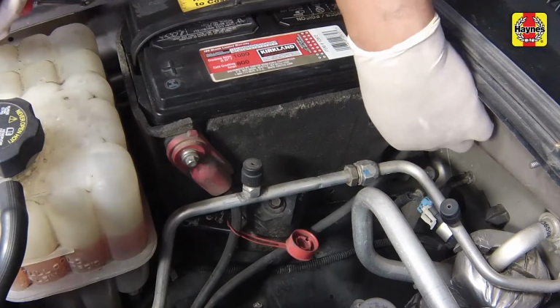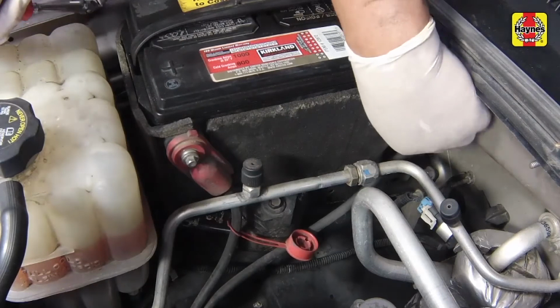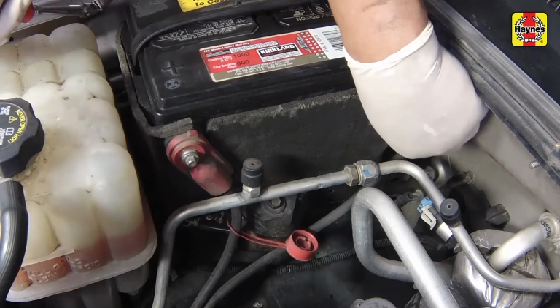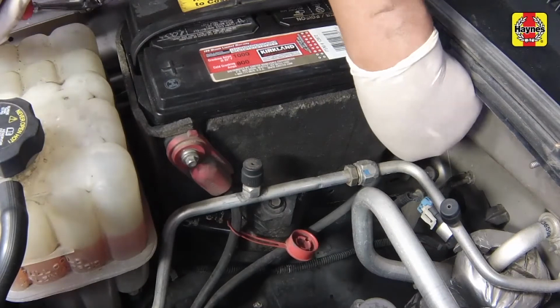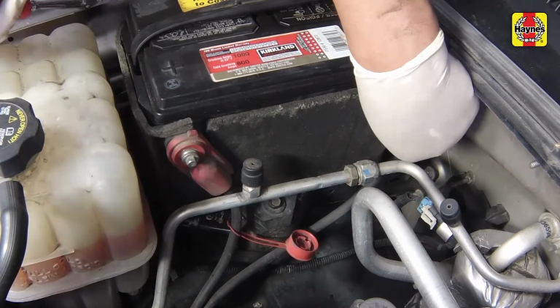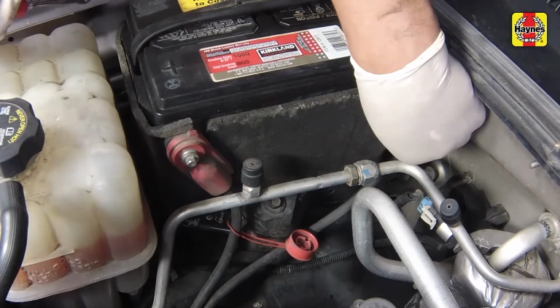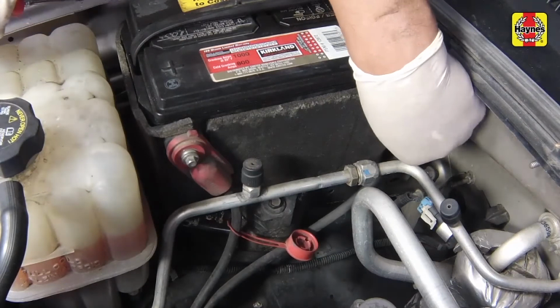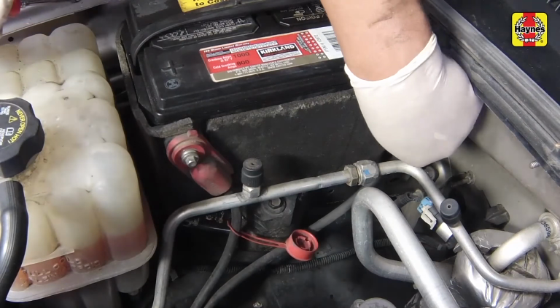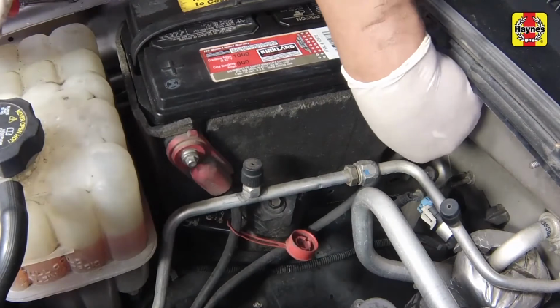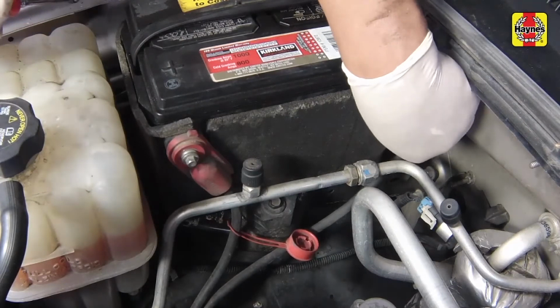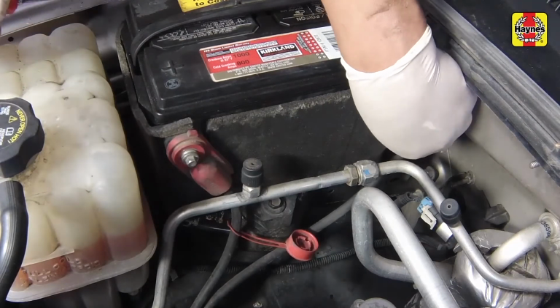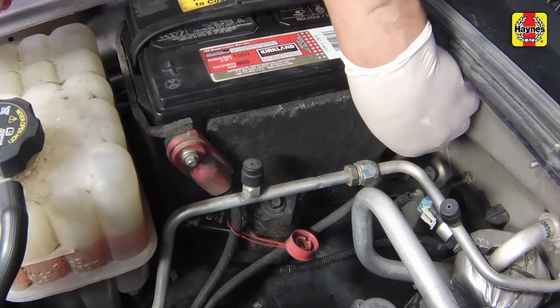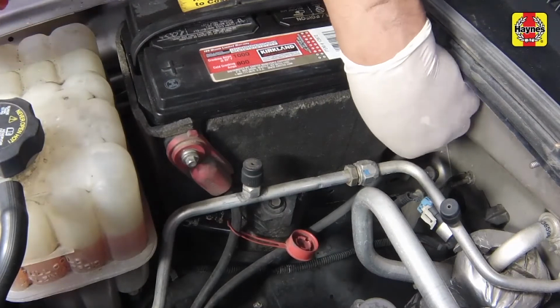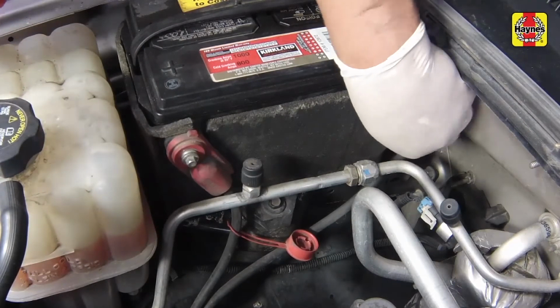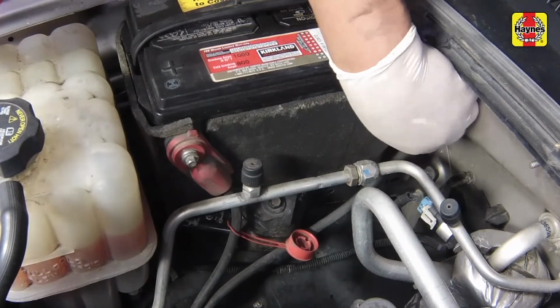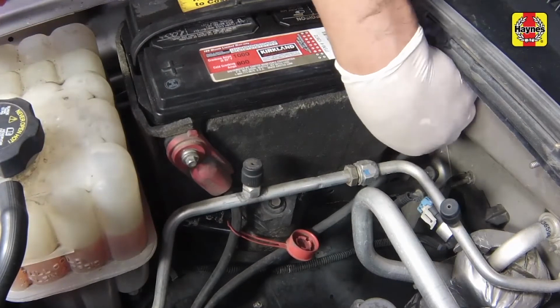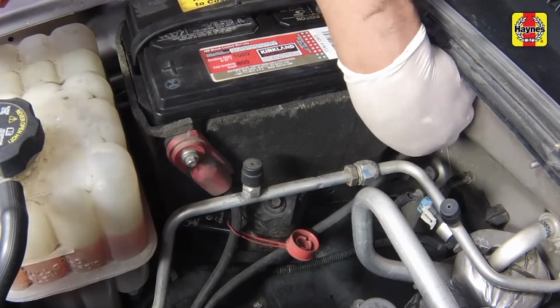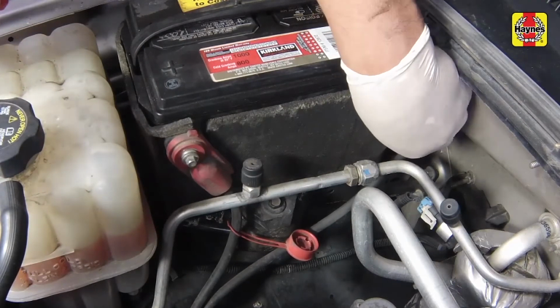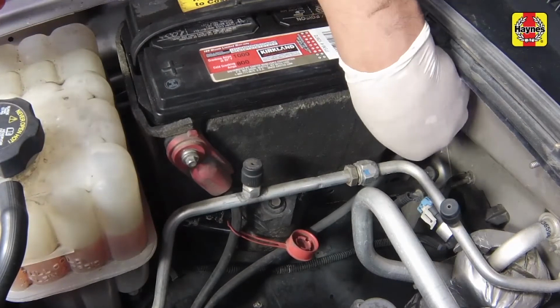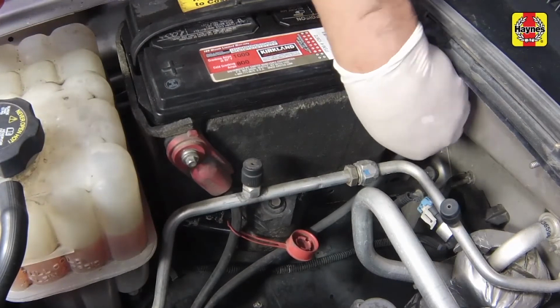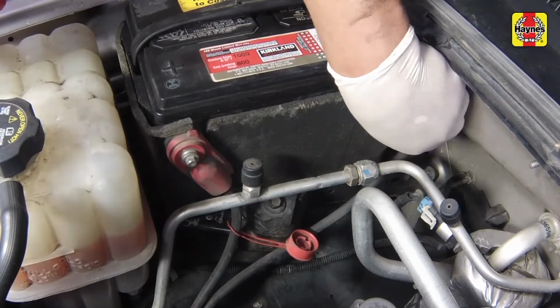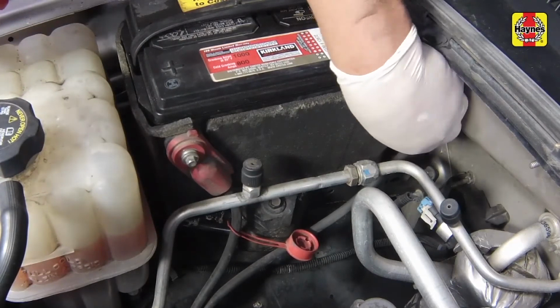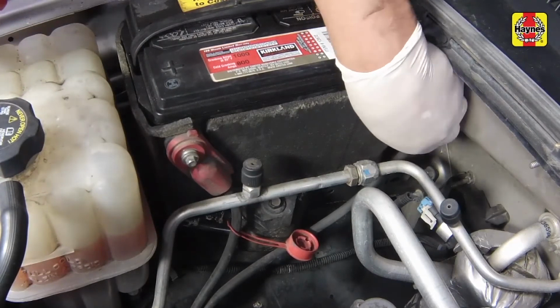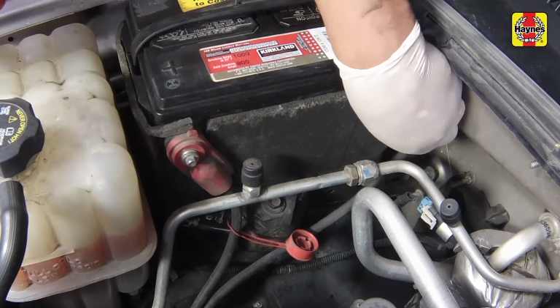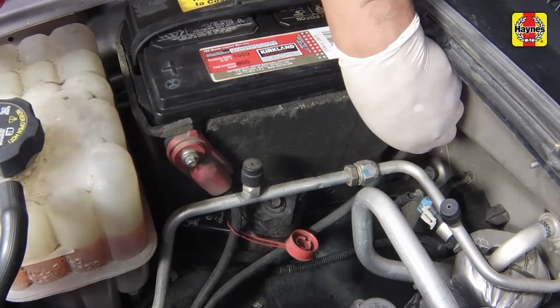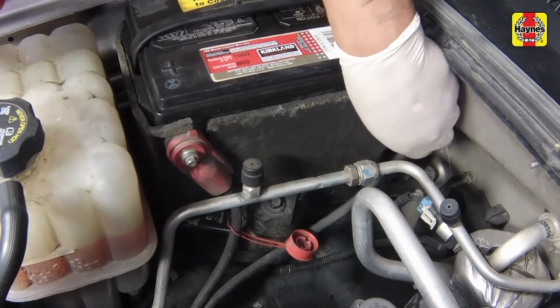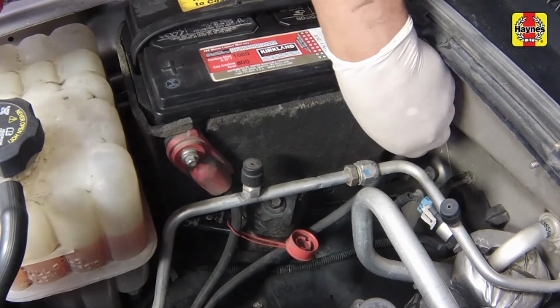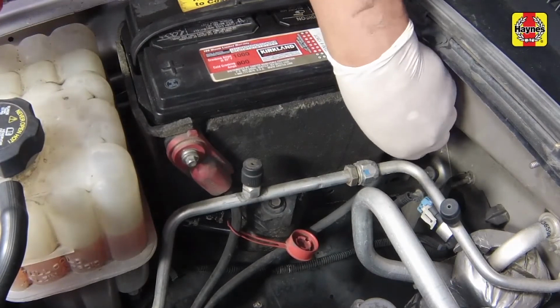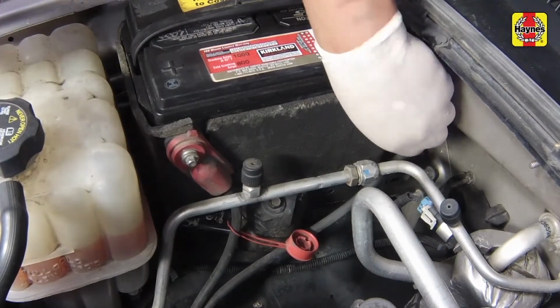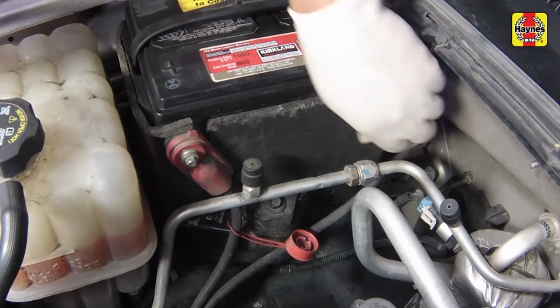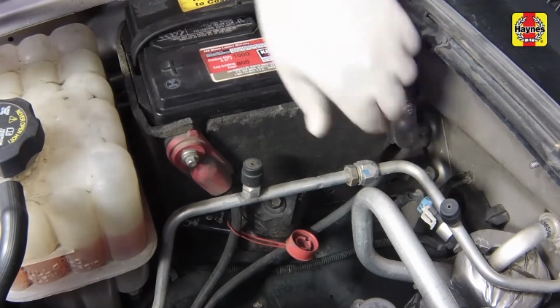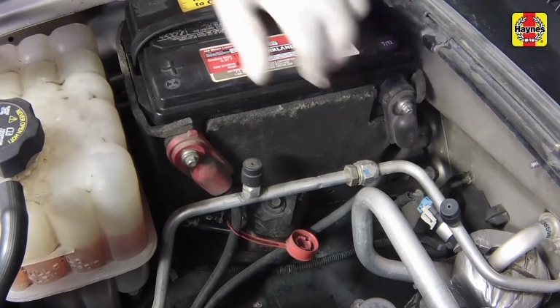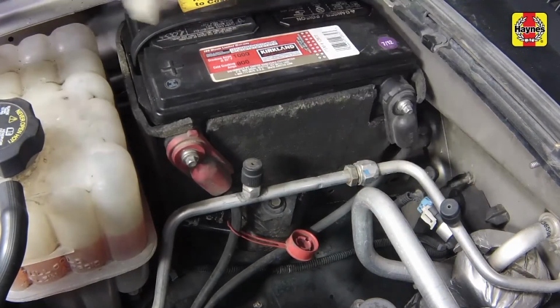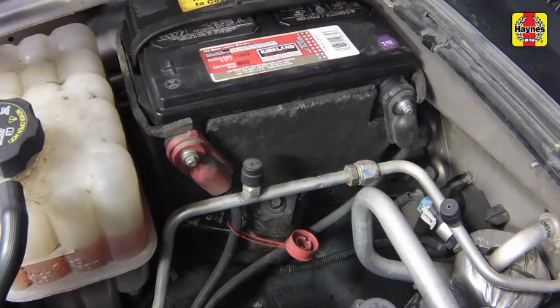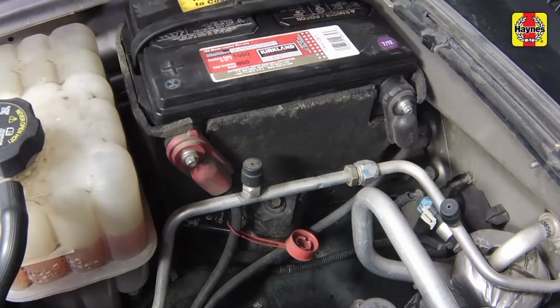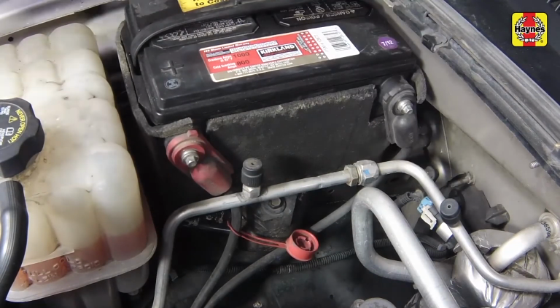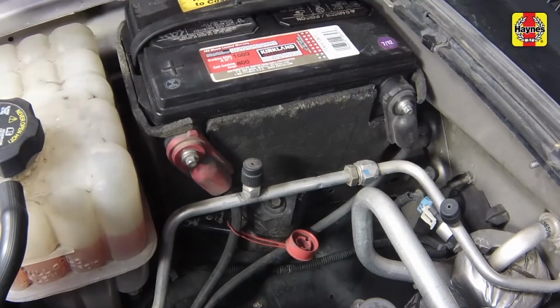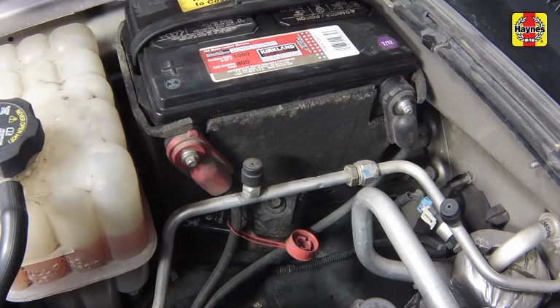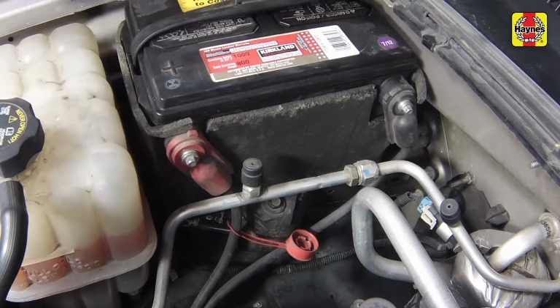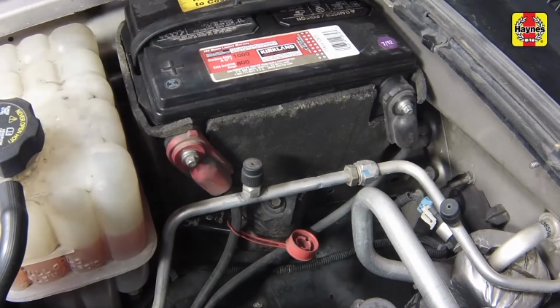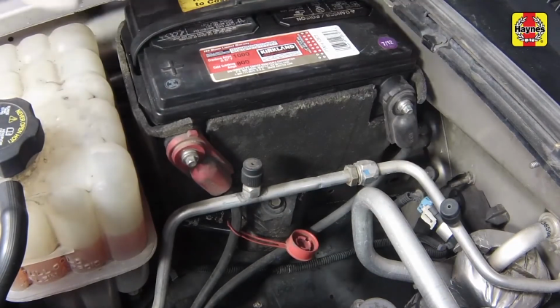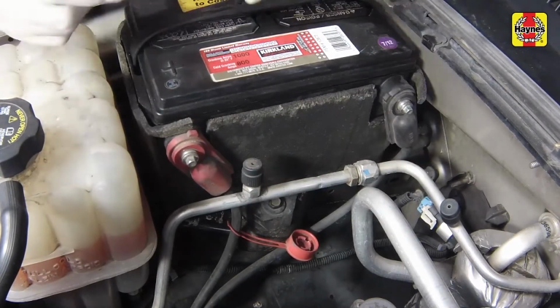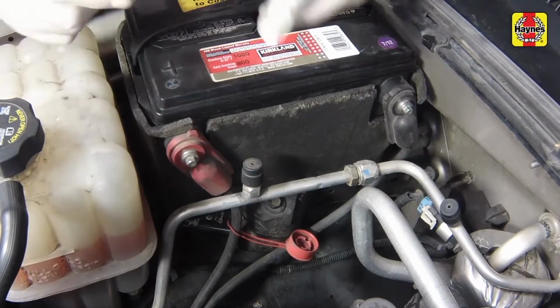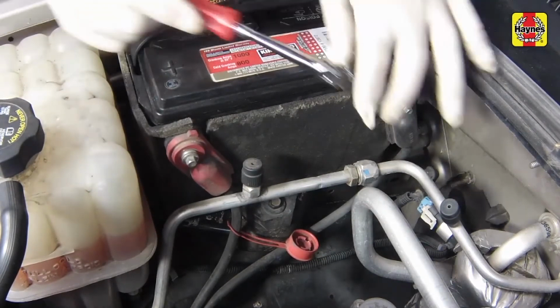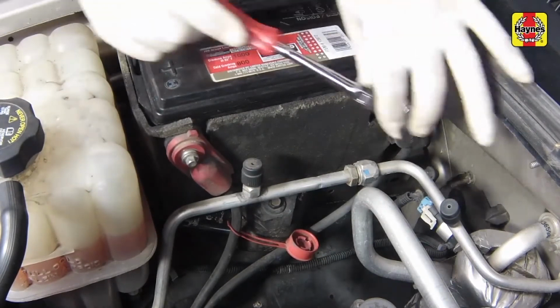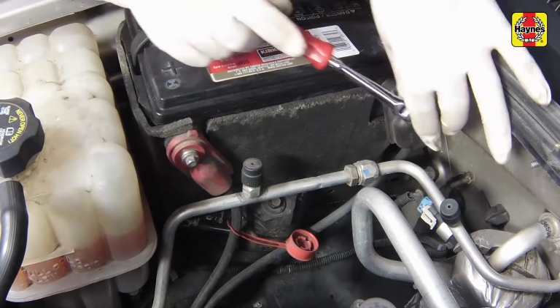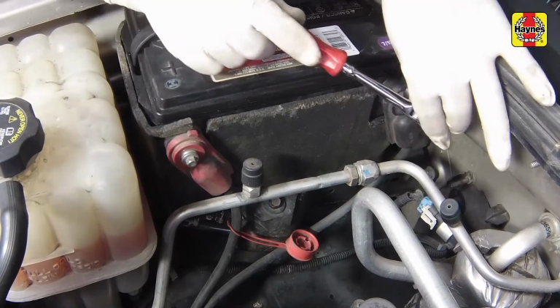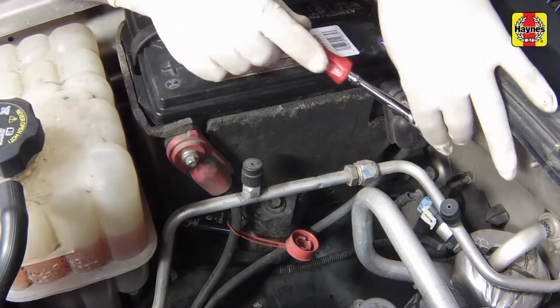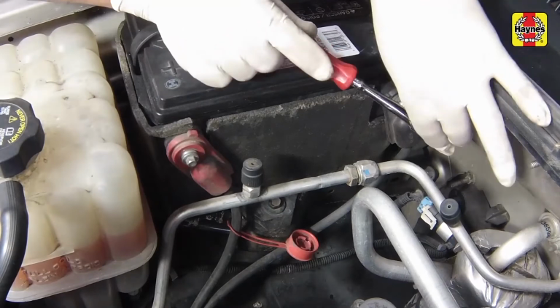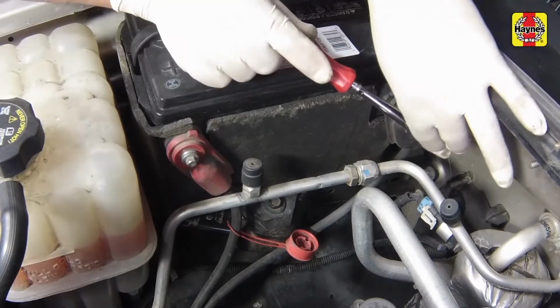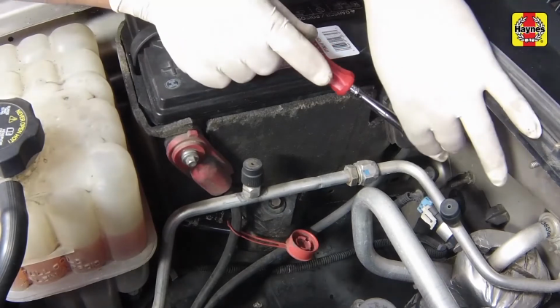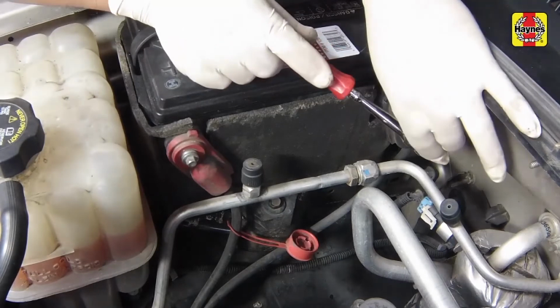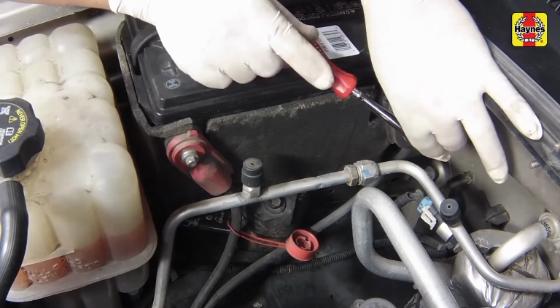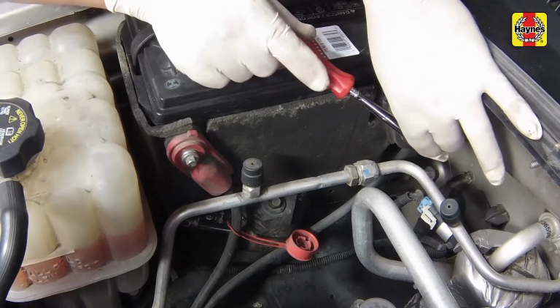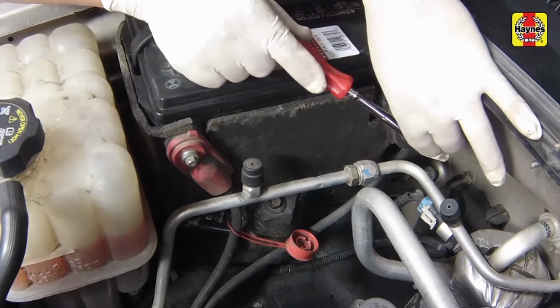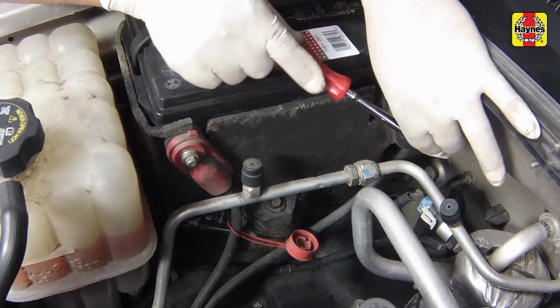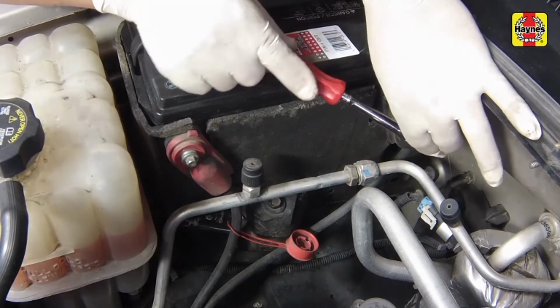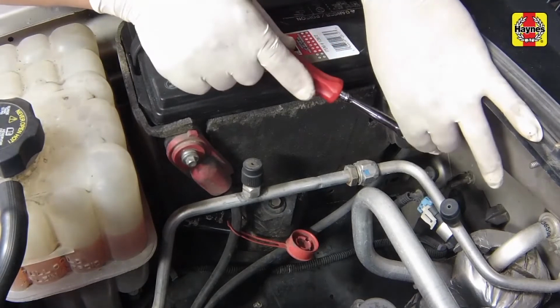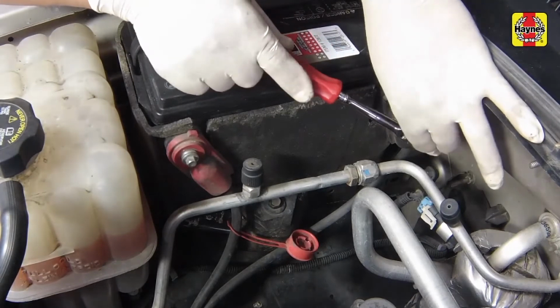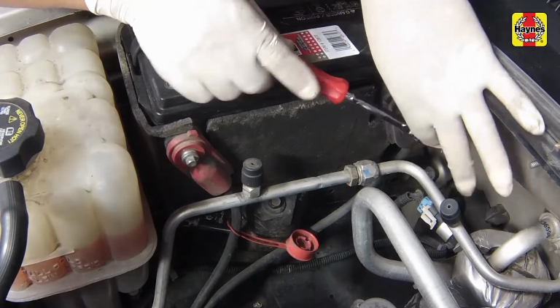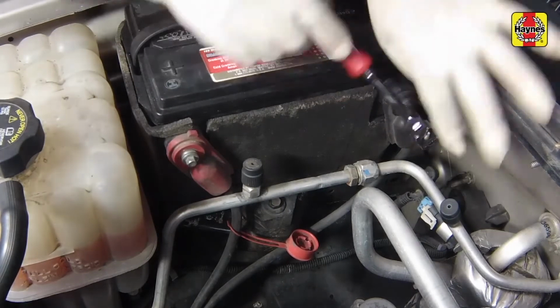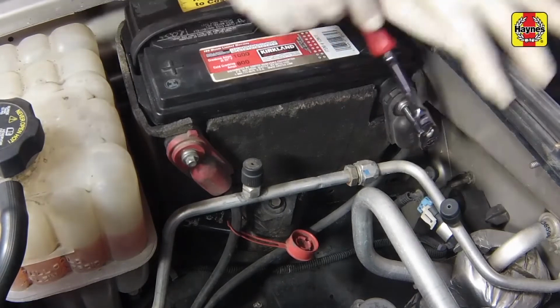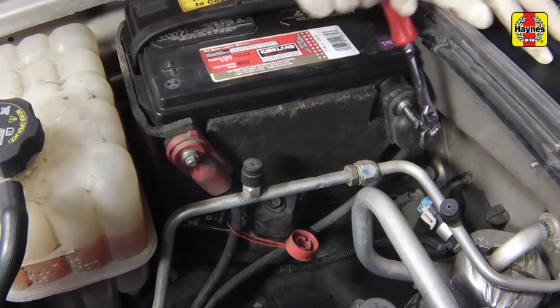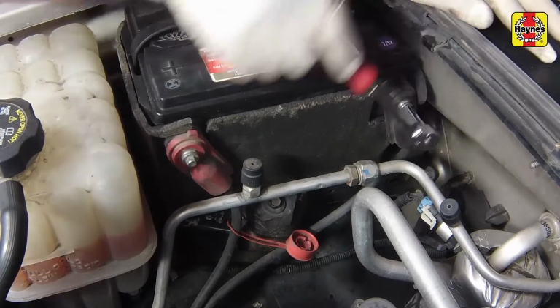On both batteries, connect the negative battery cables to the battery terminals and tighten the cable bolts securely.